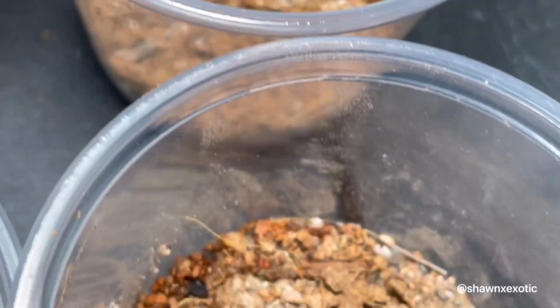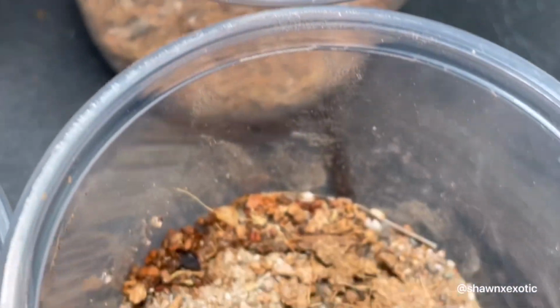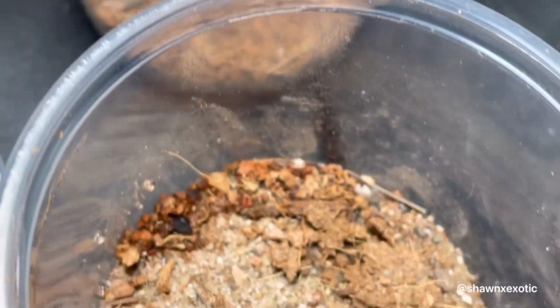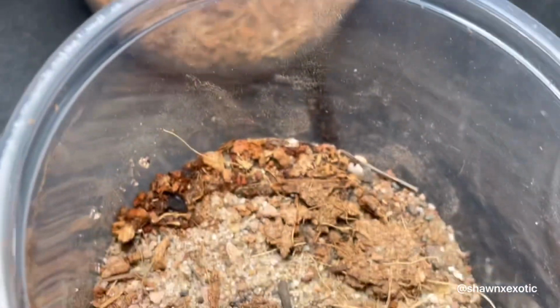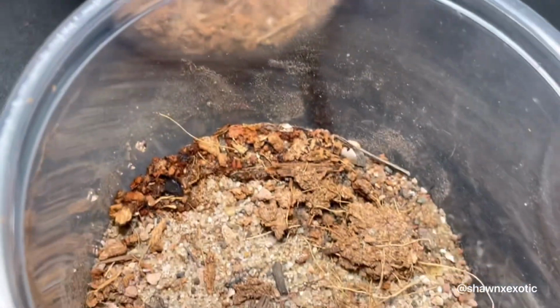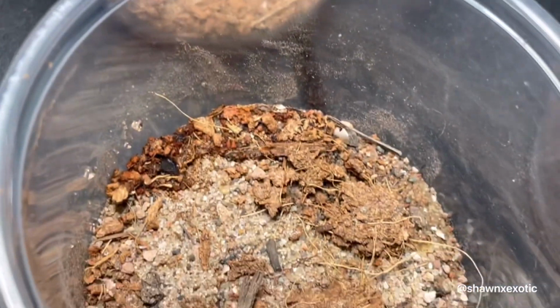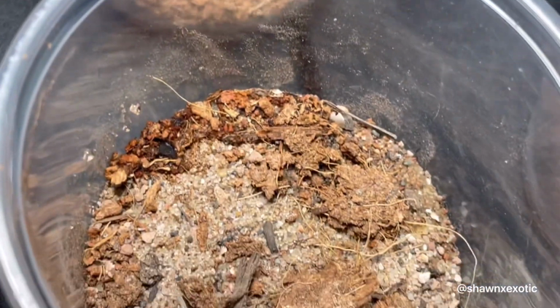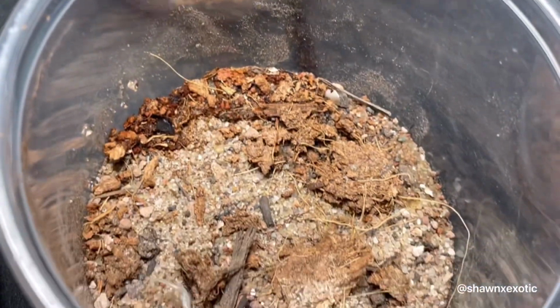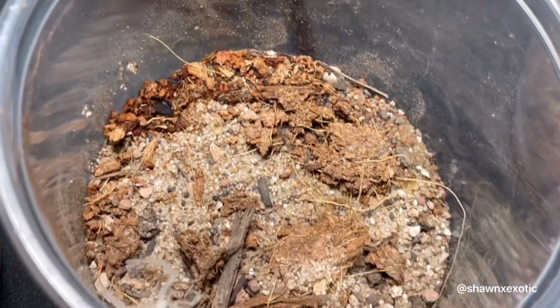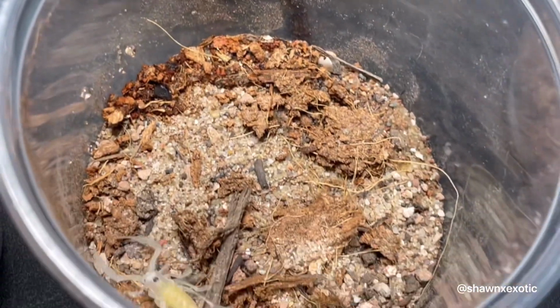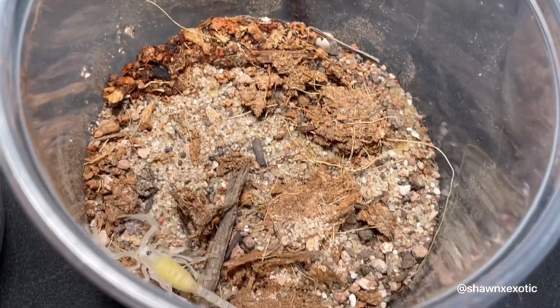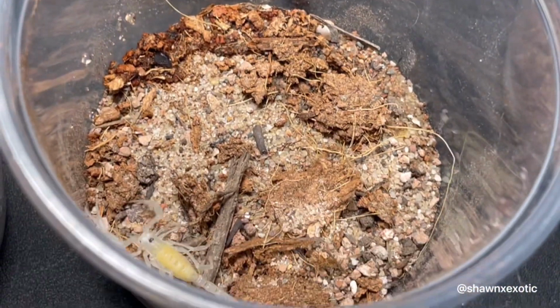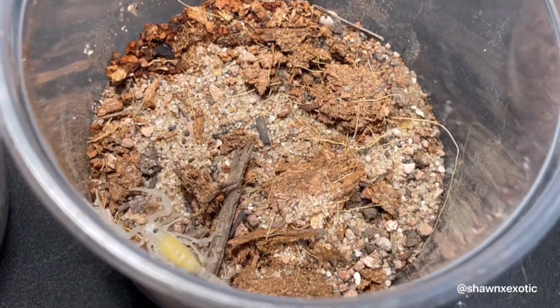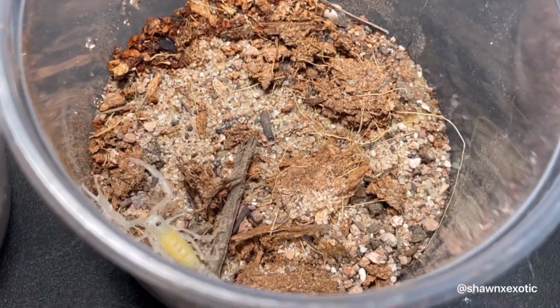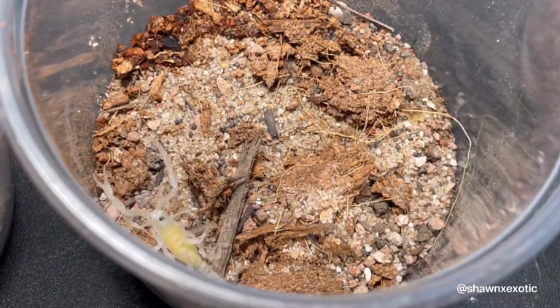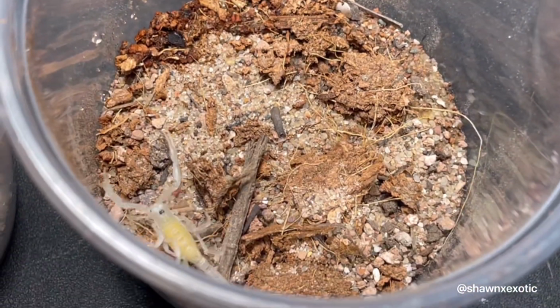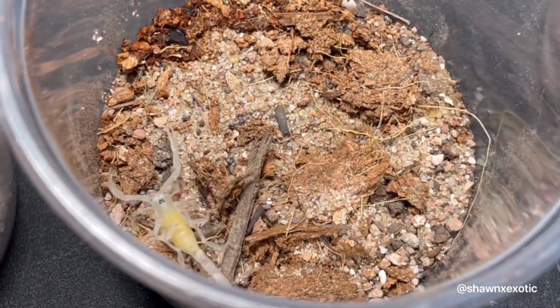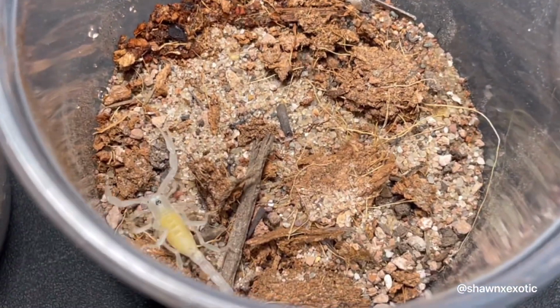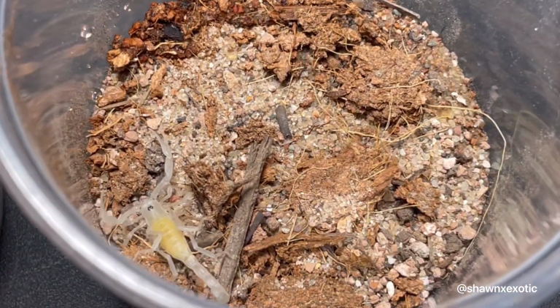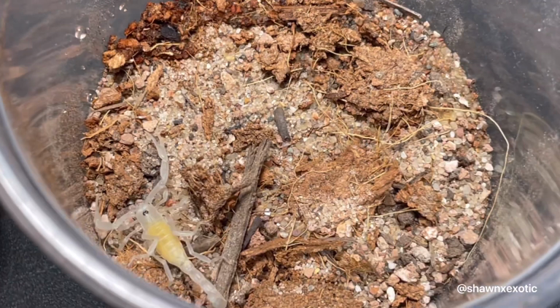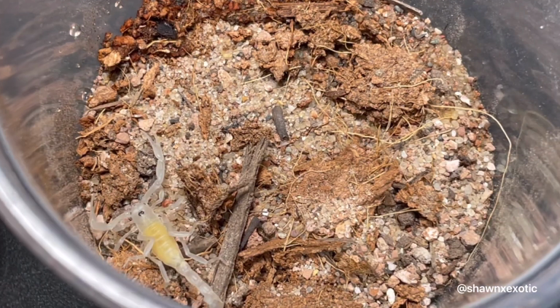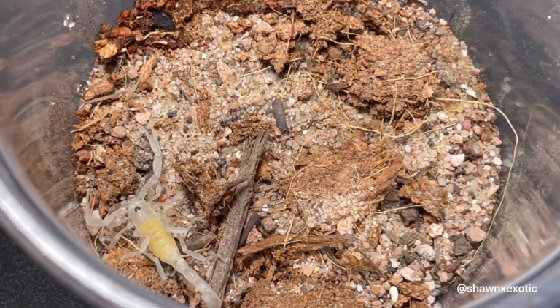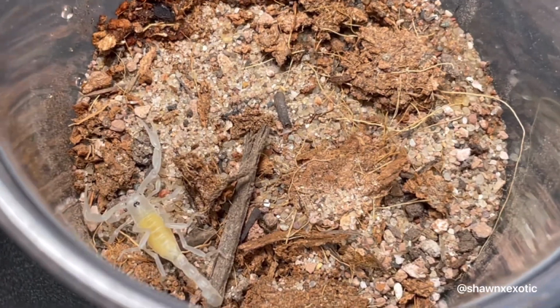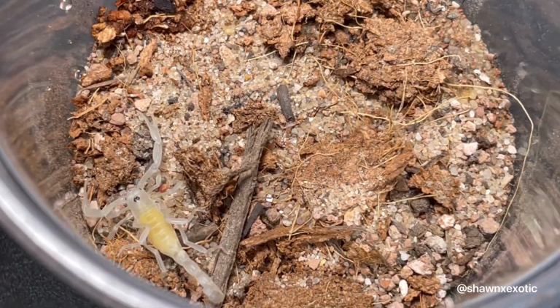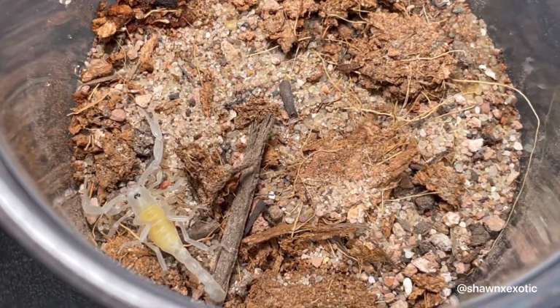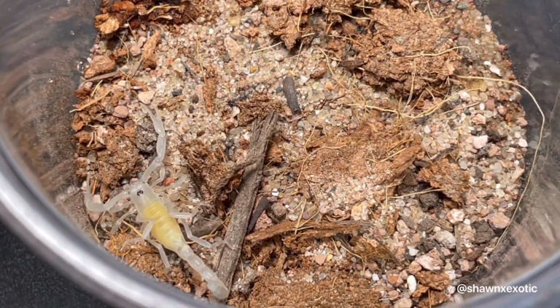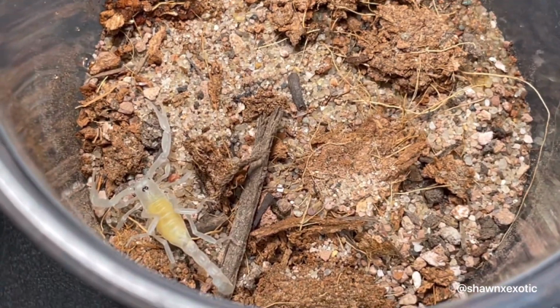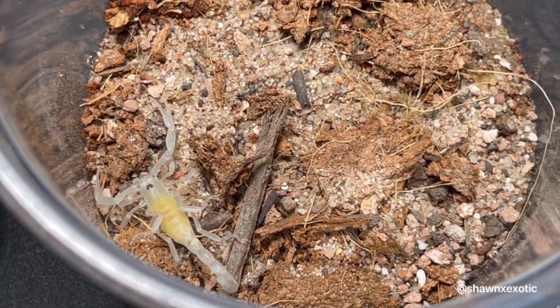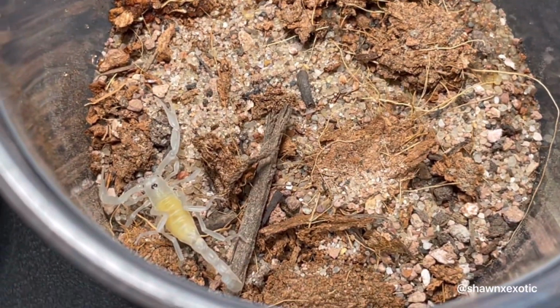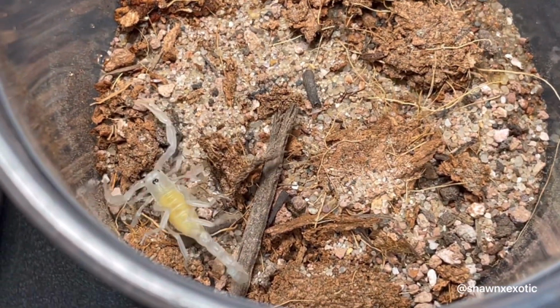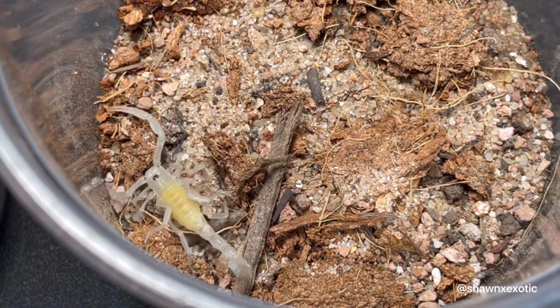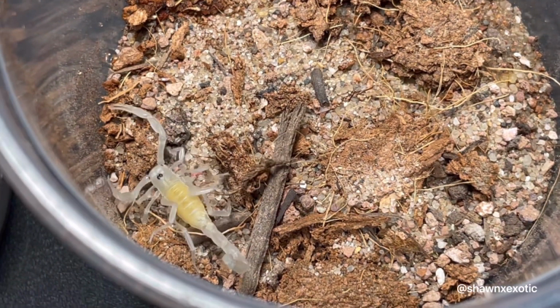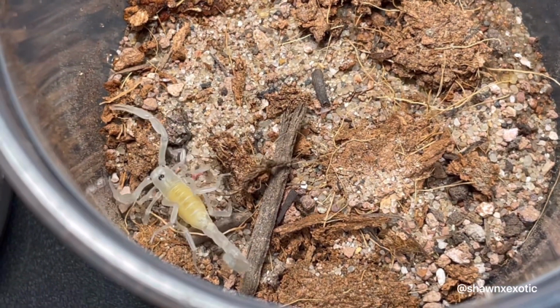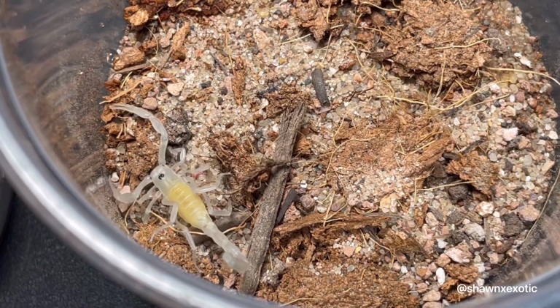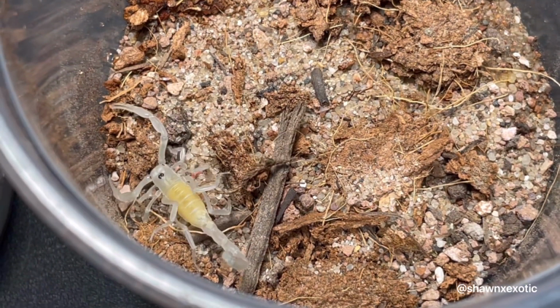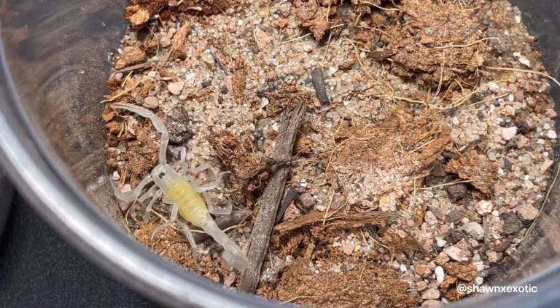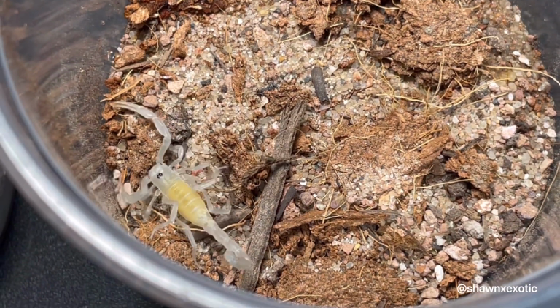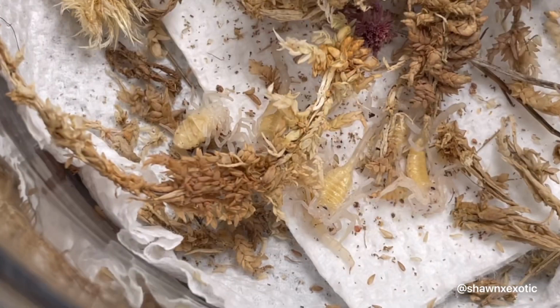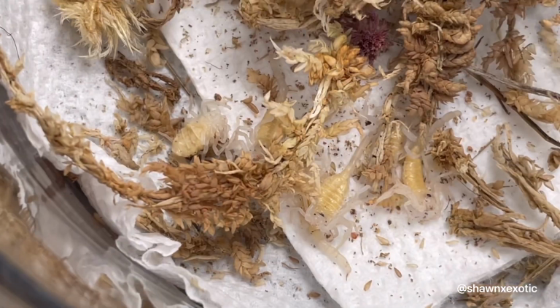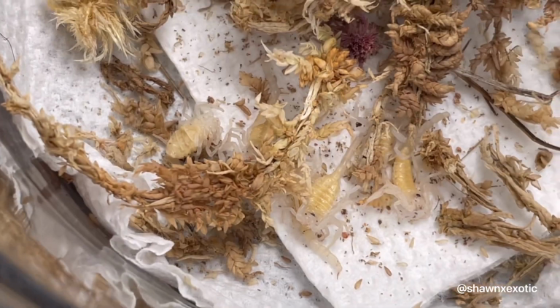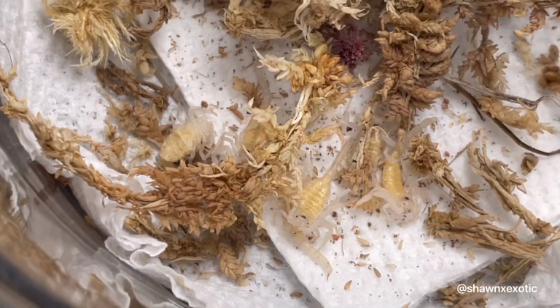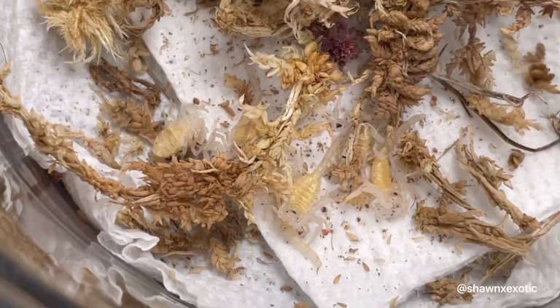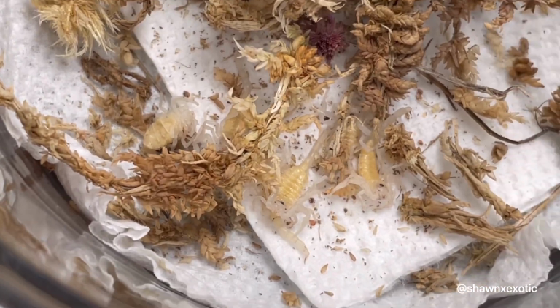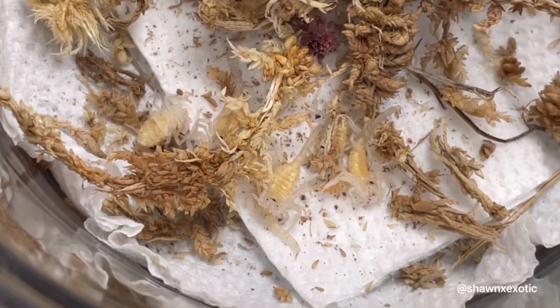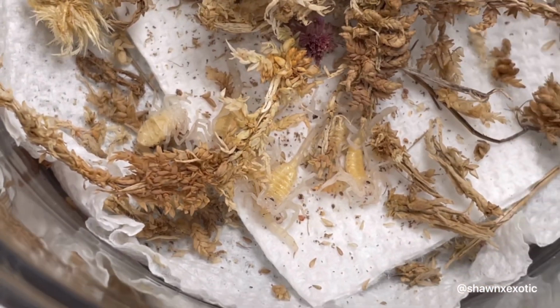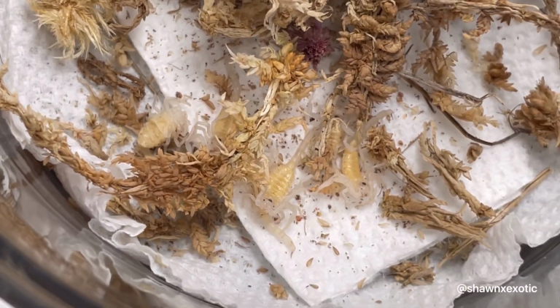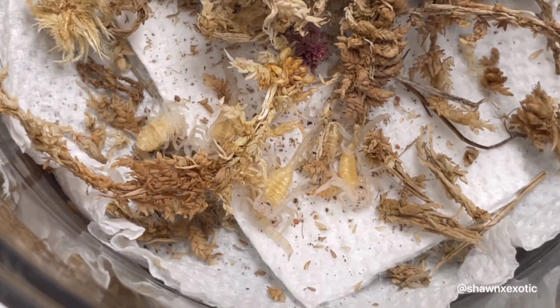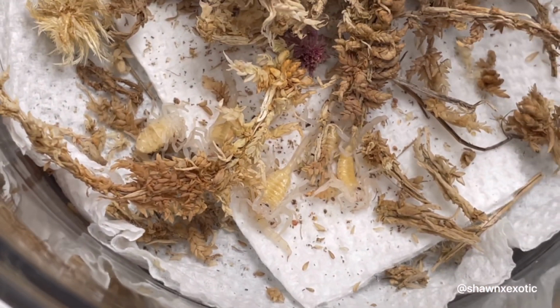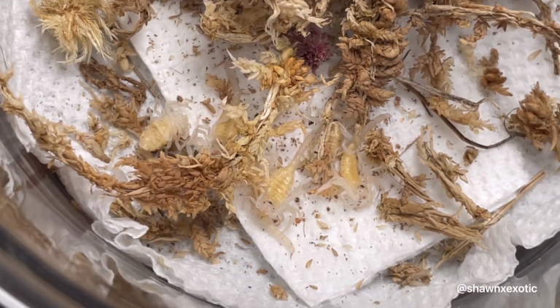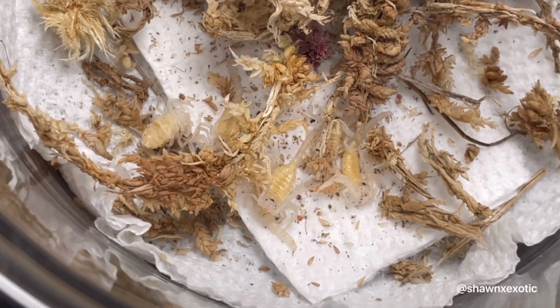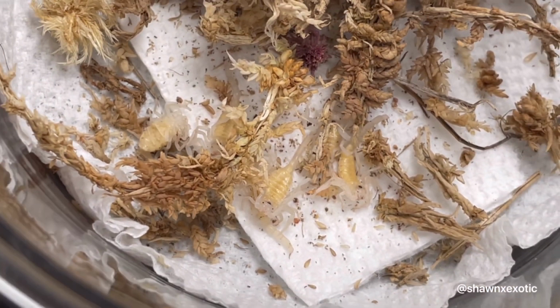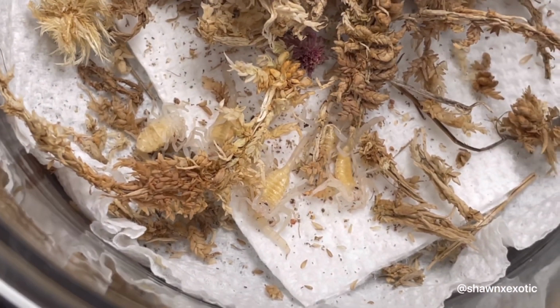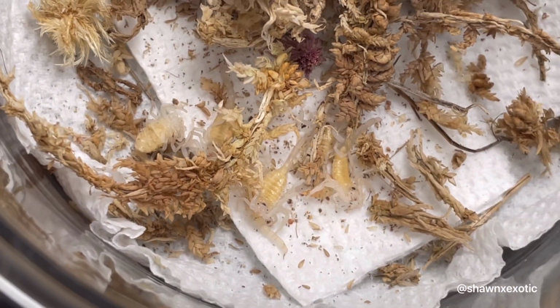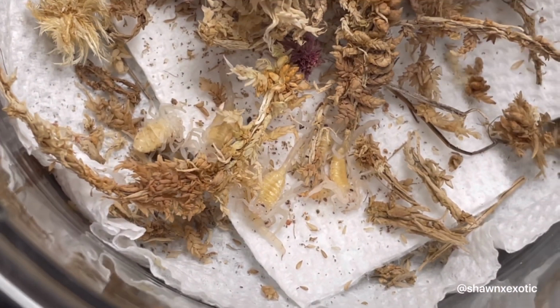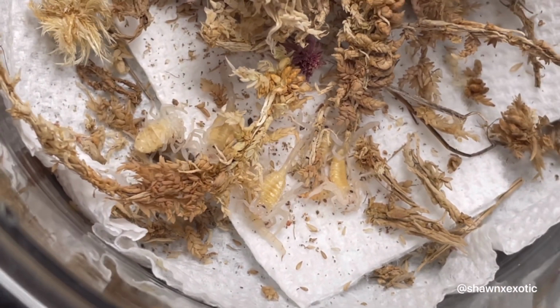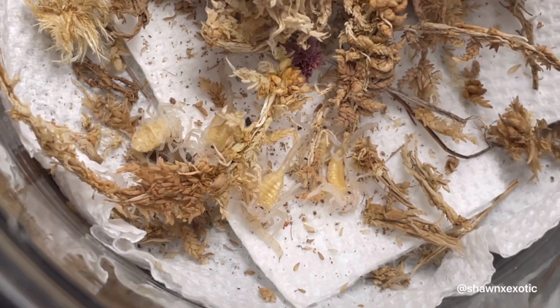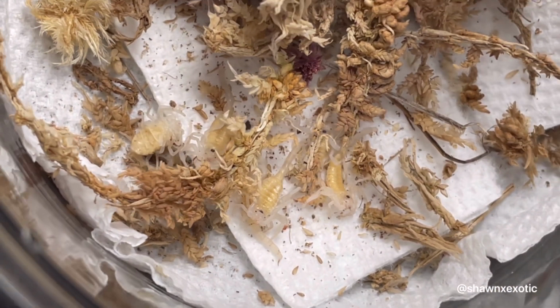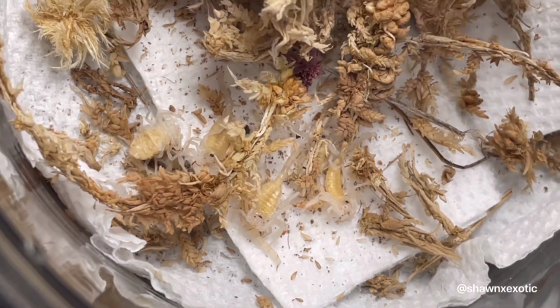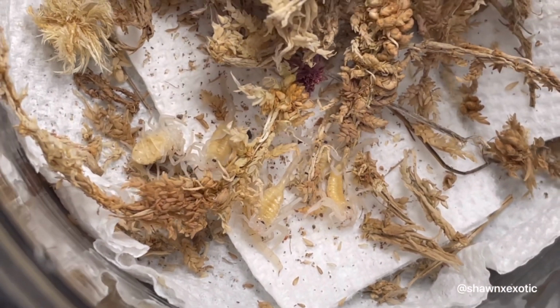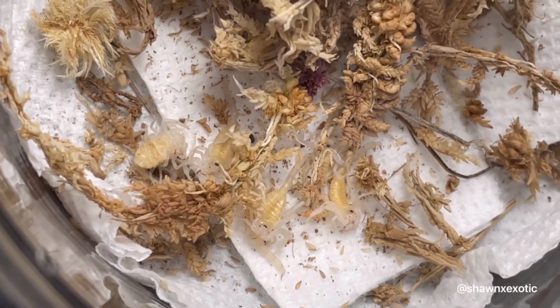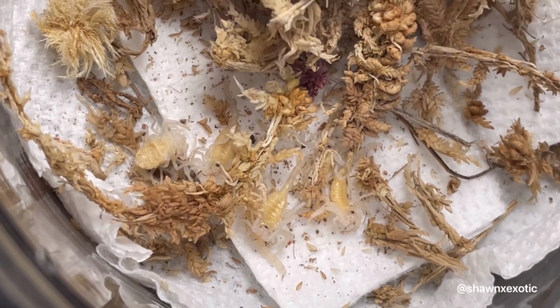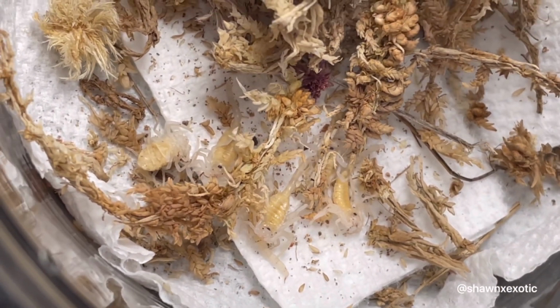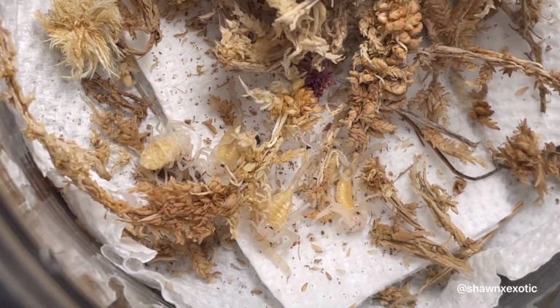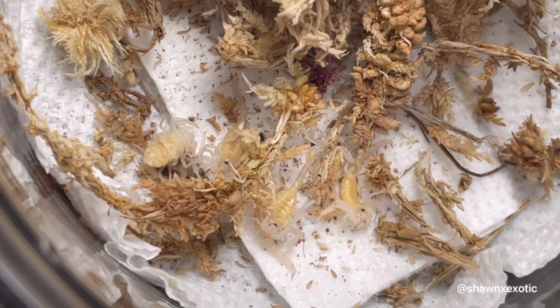After separating the good ones, I'm only left with 5. Many of them did not make it past their first instar.